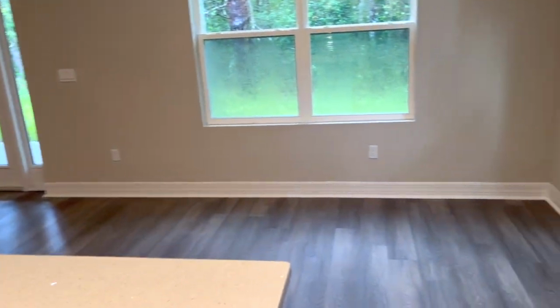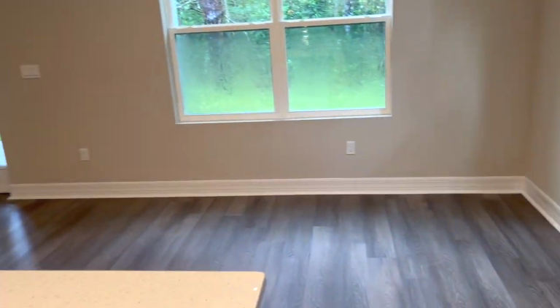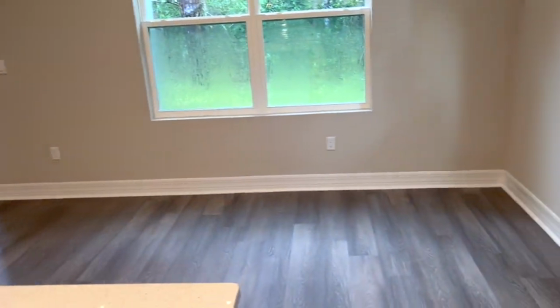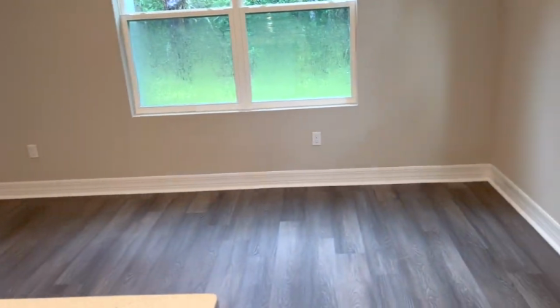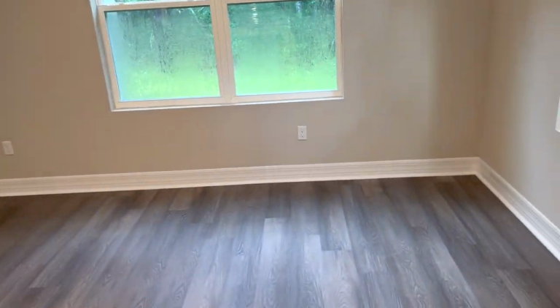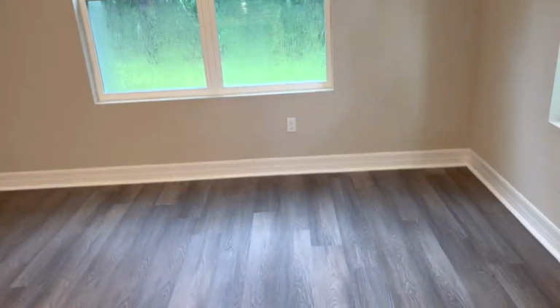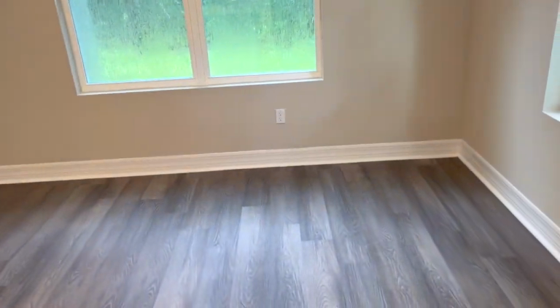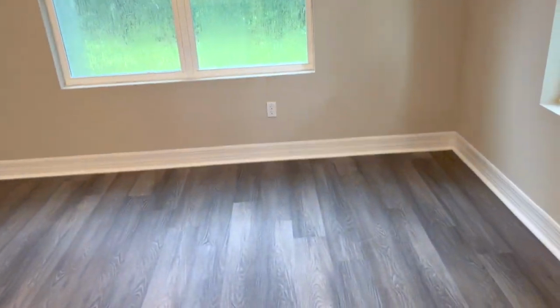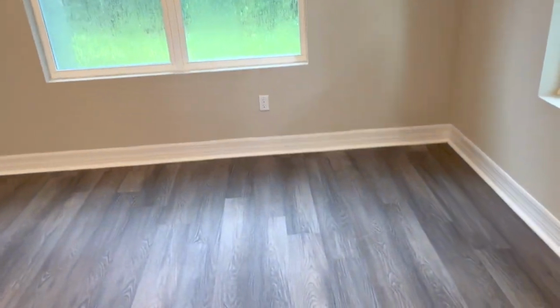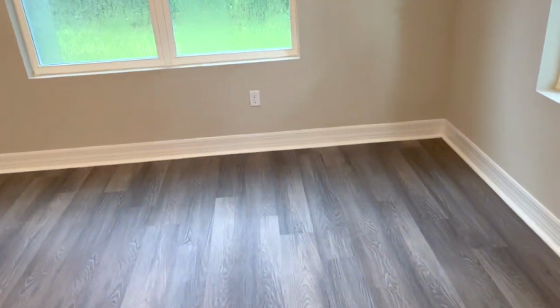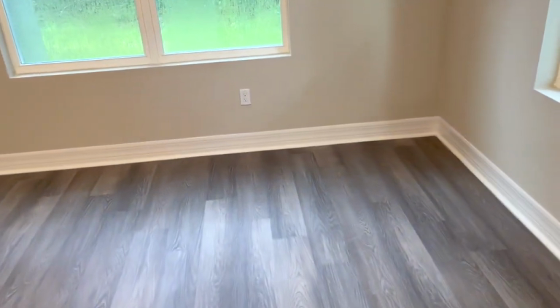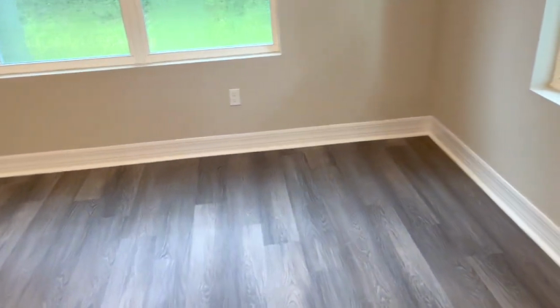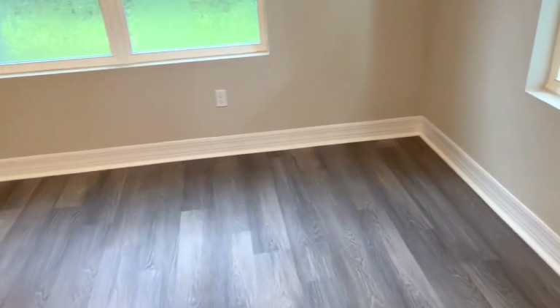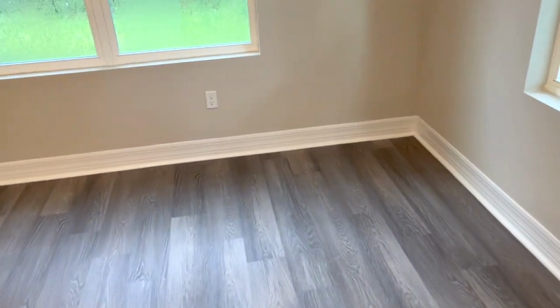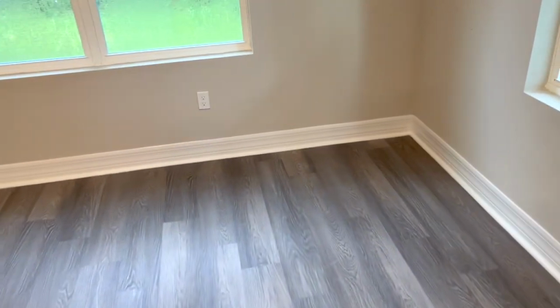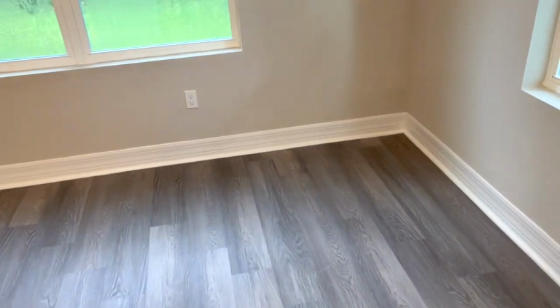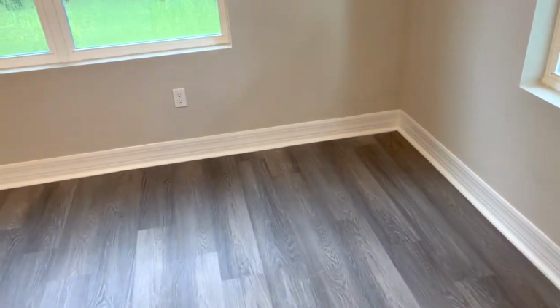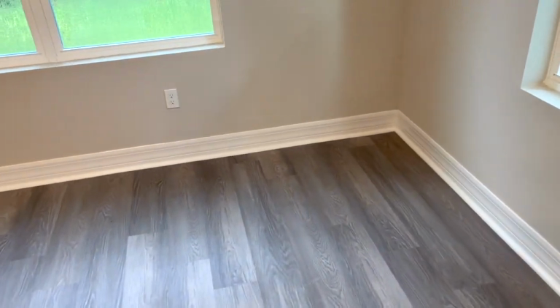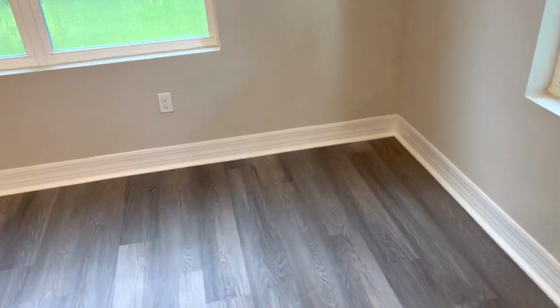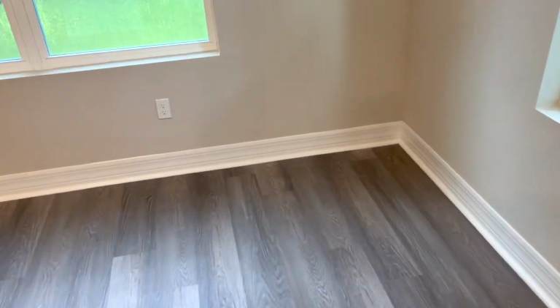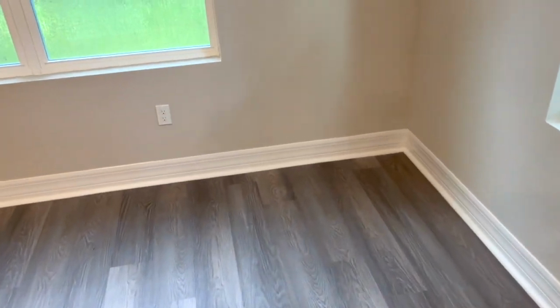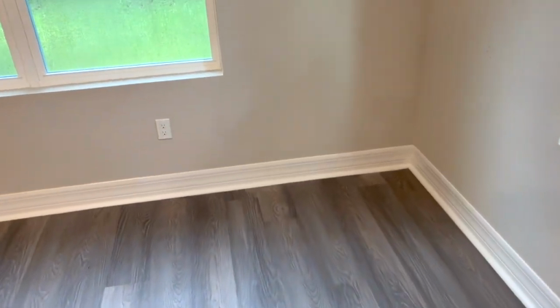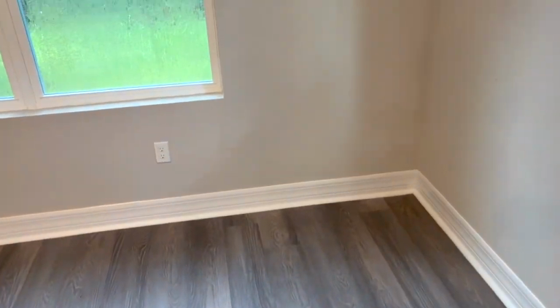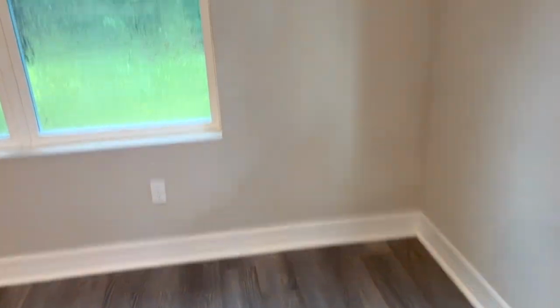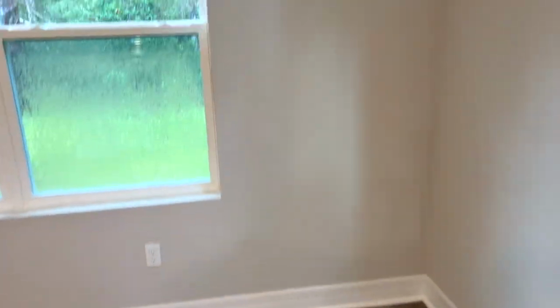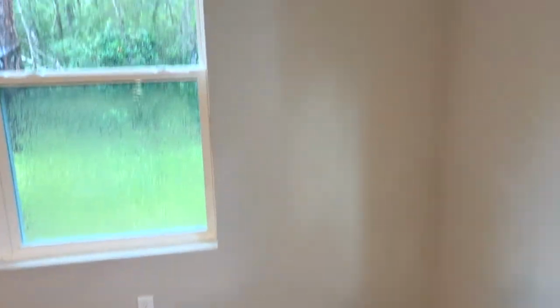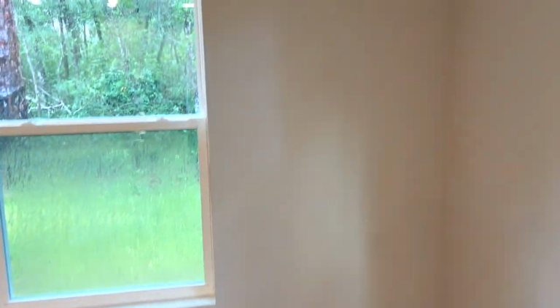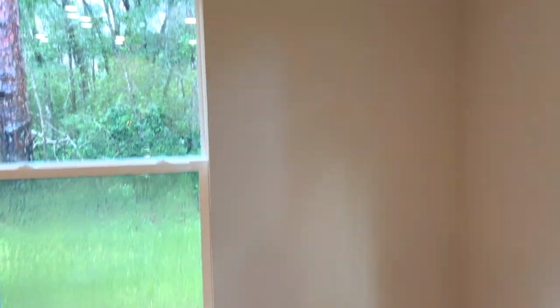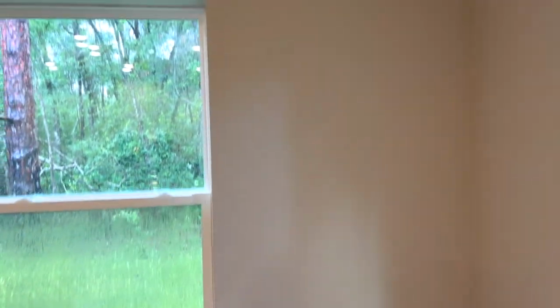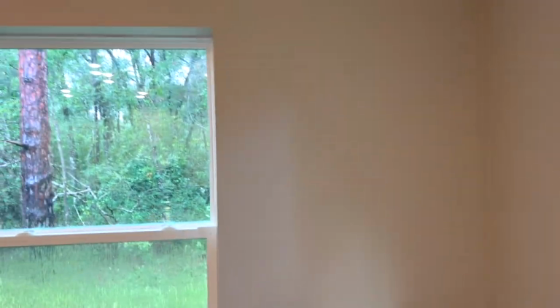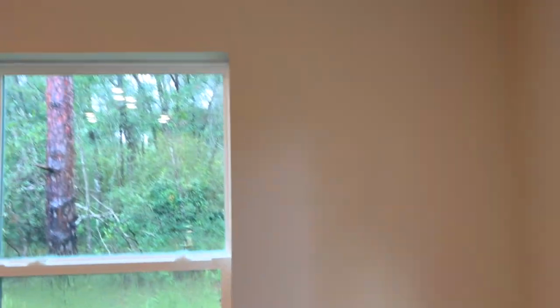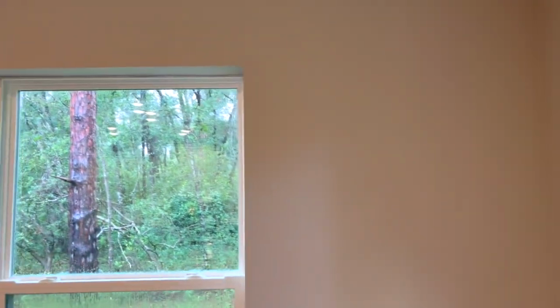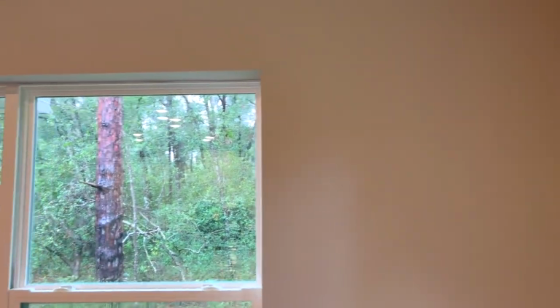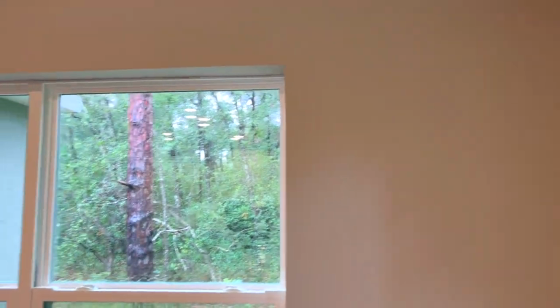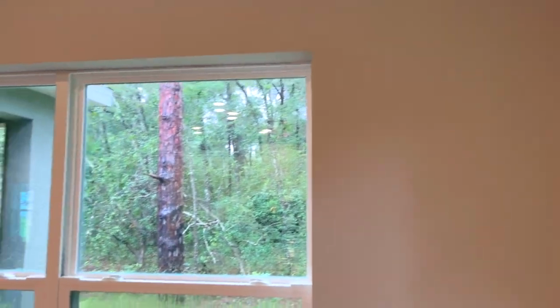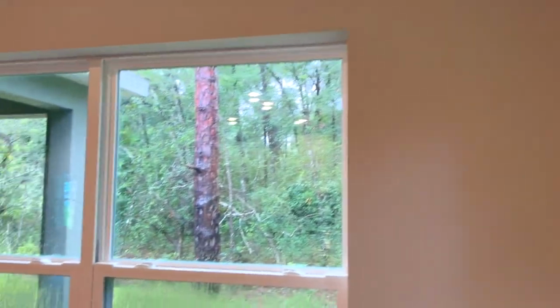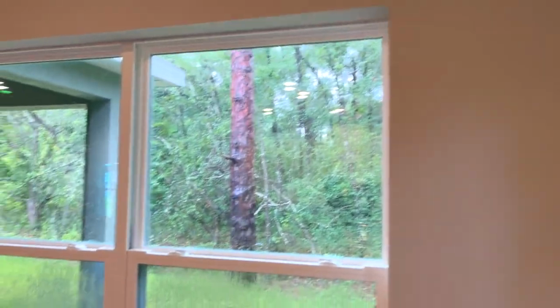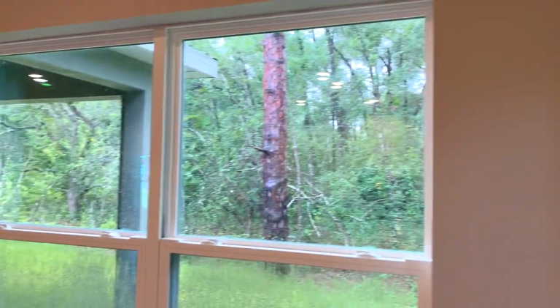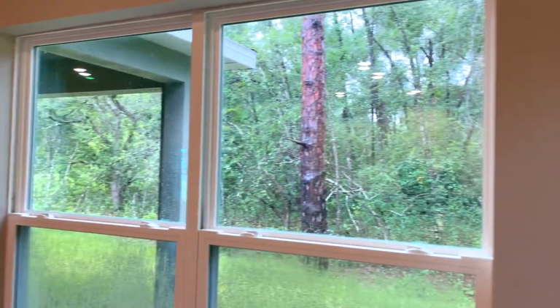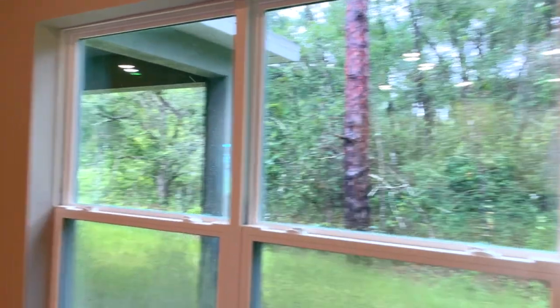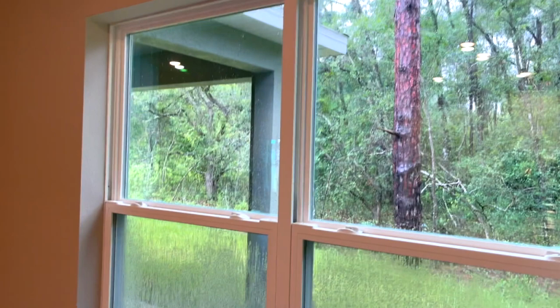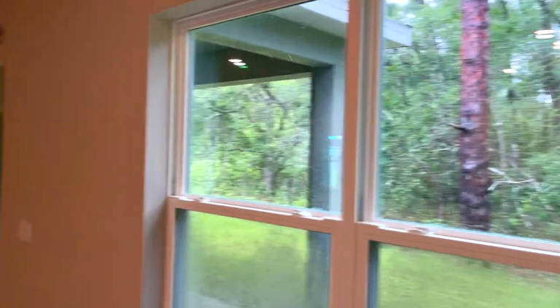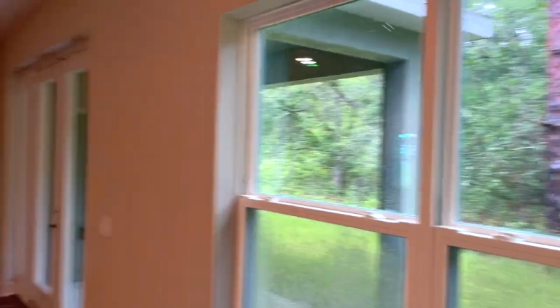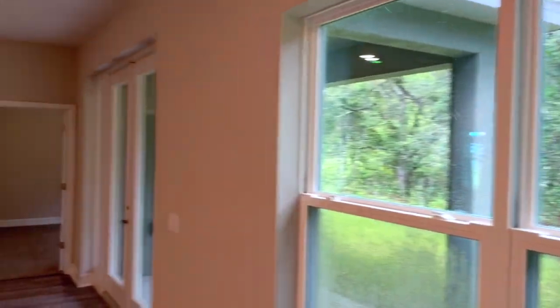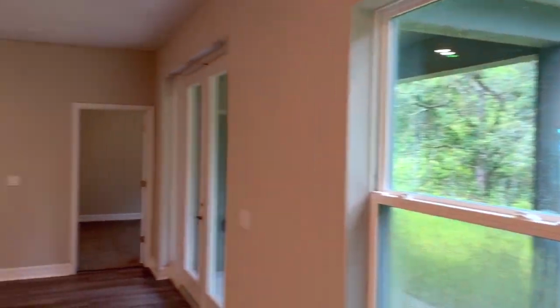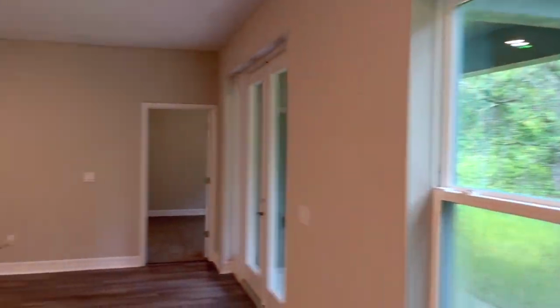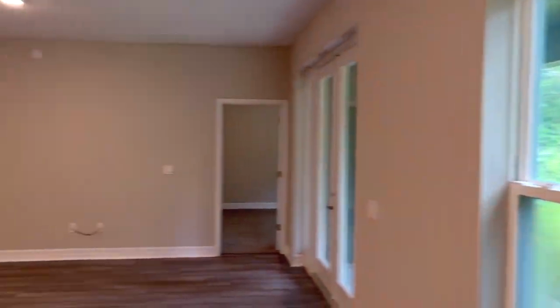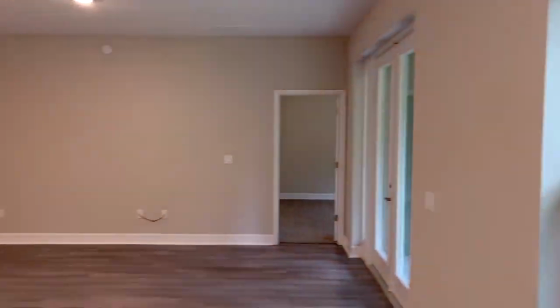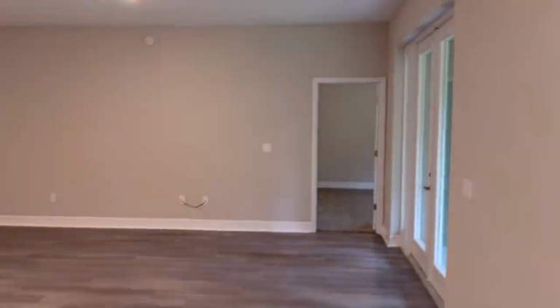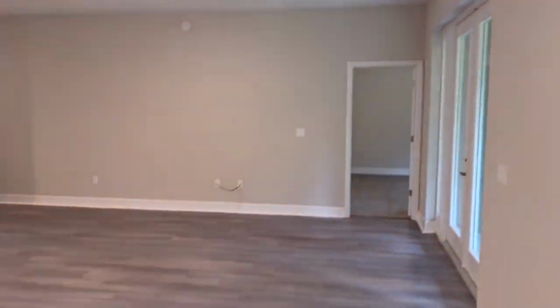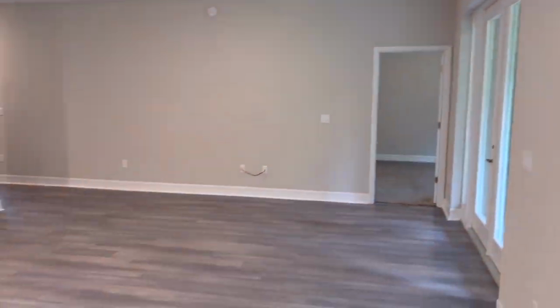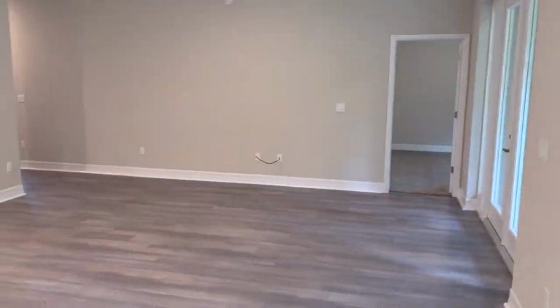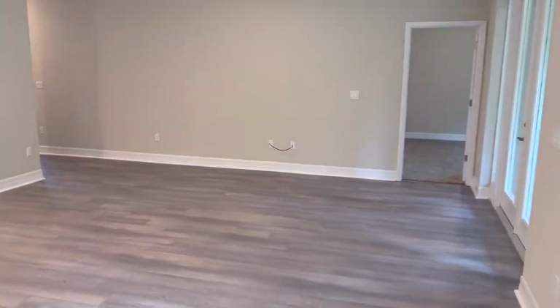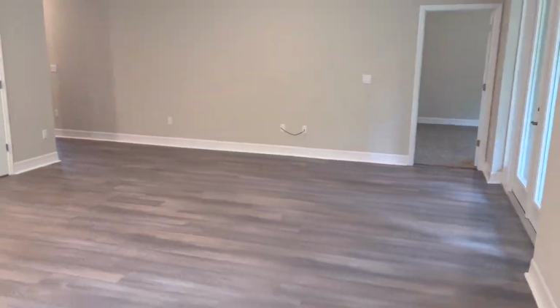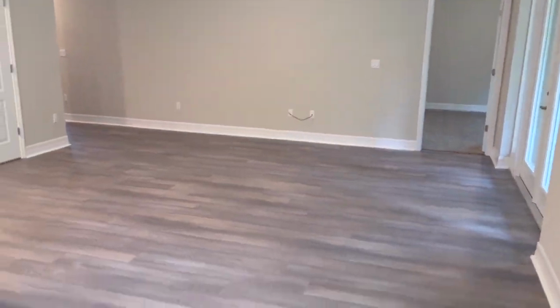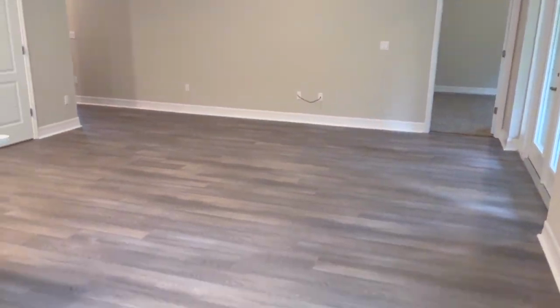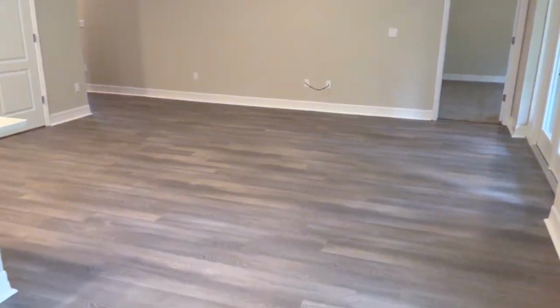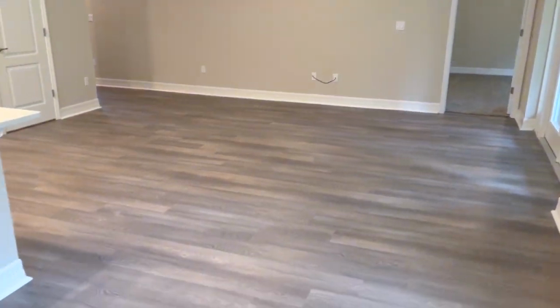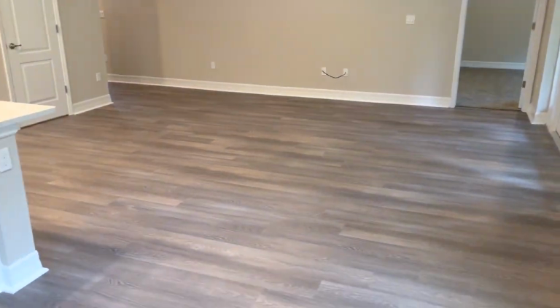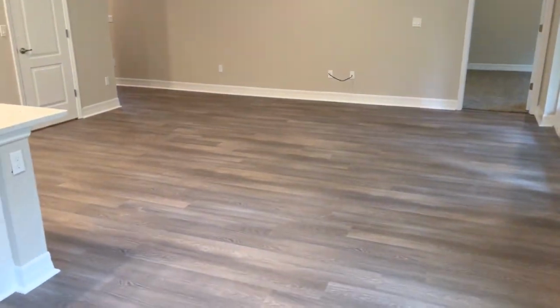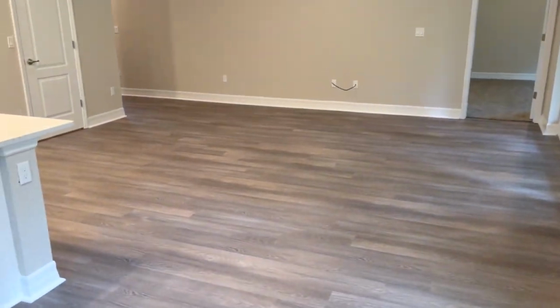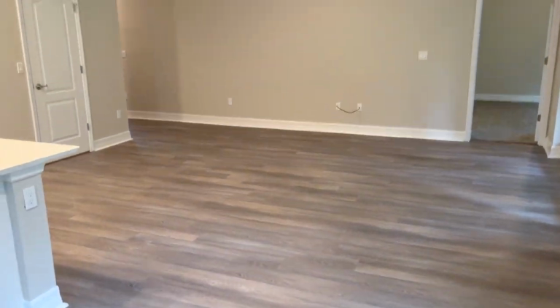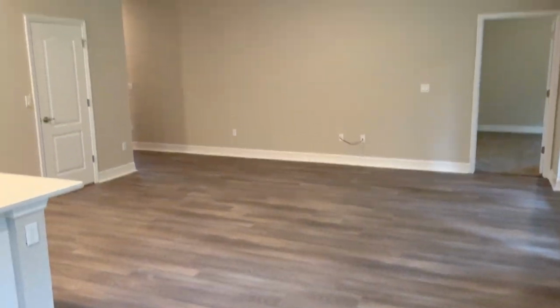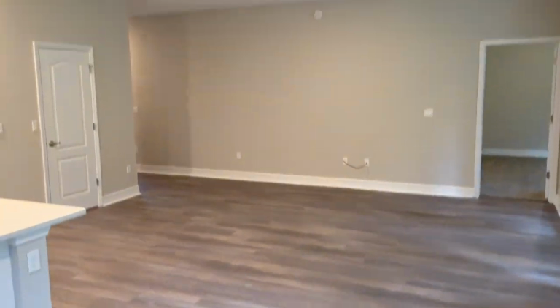Nice large pantry. So here would be like a breakfast nook or dining area, and it will look out onto your living room right there.